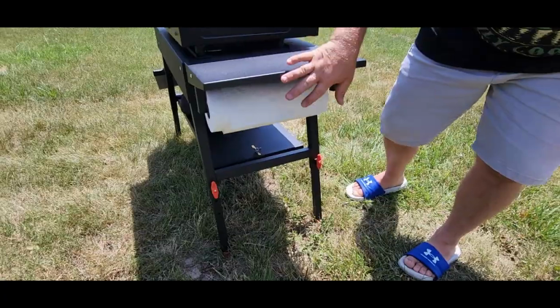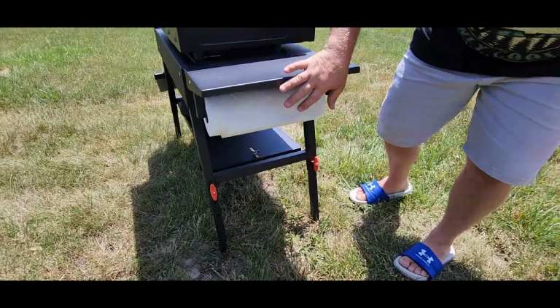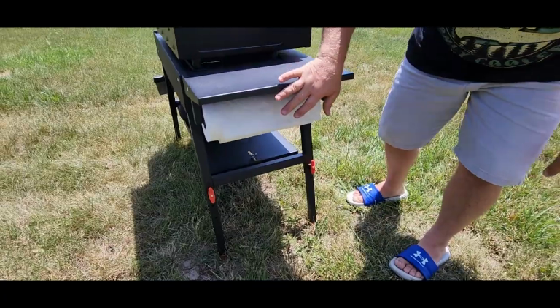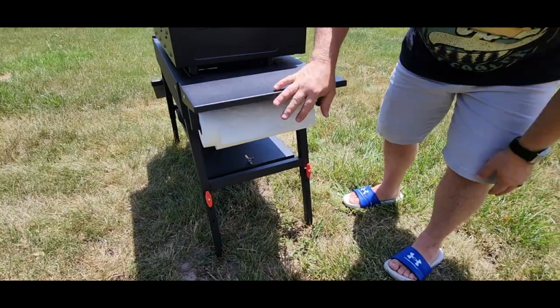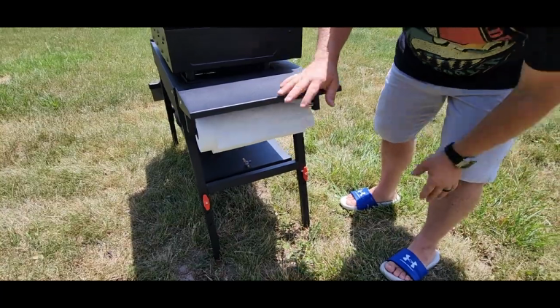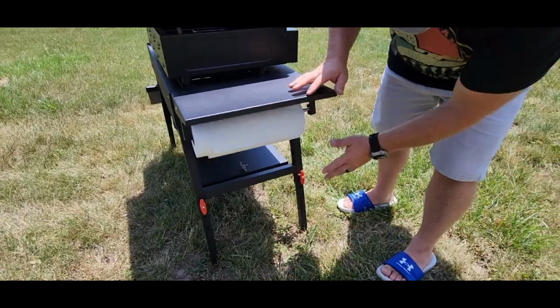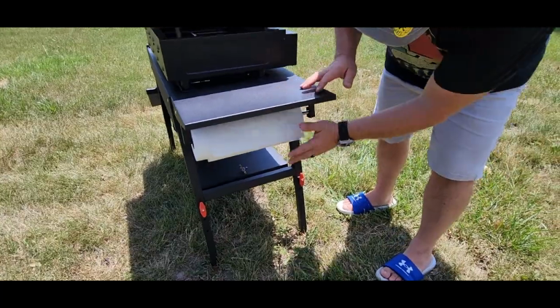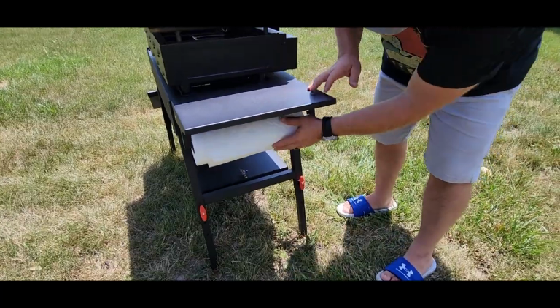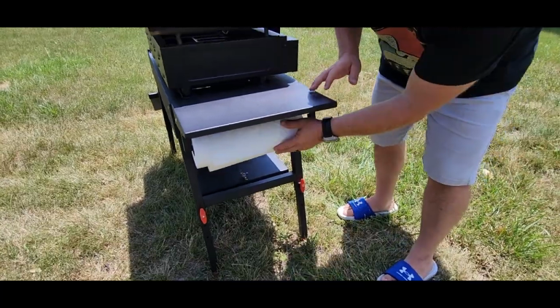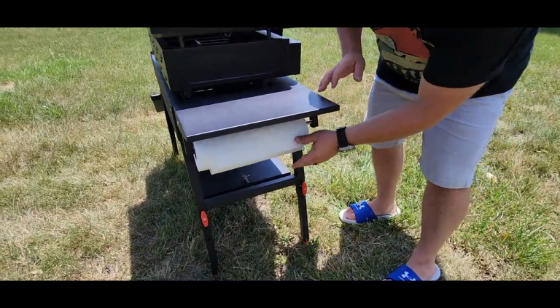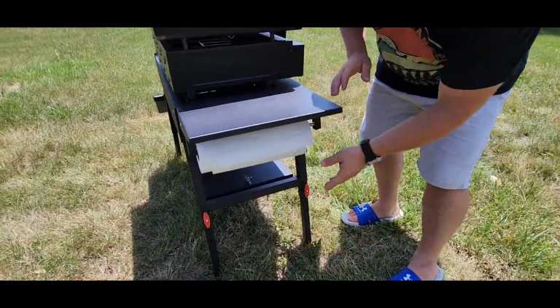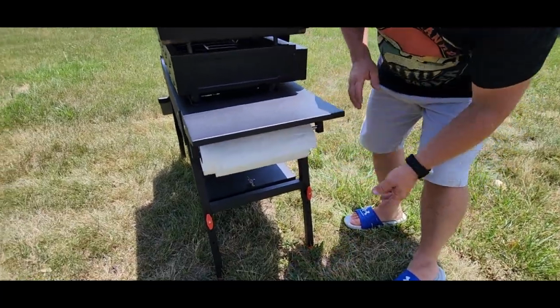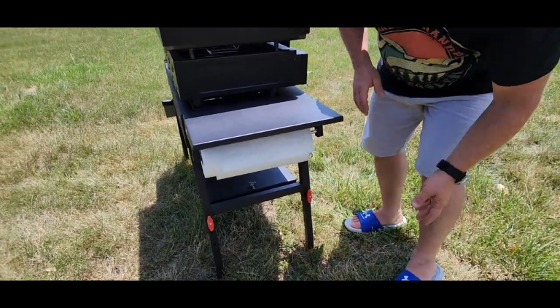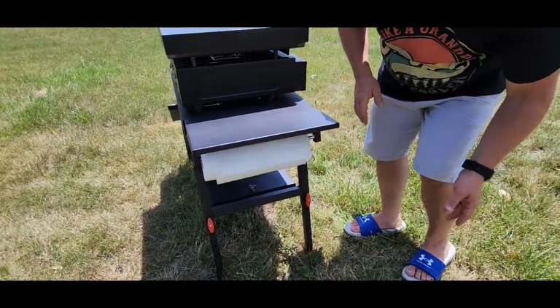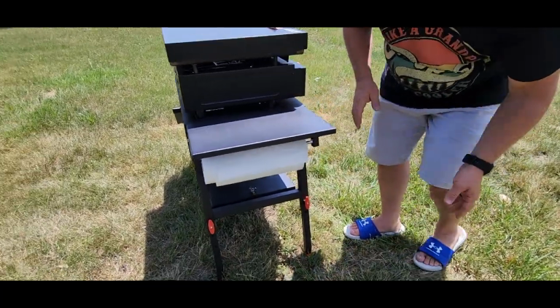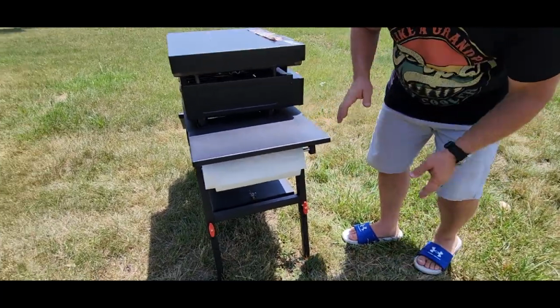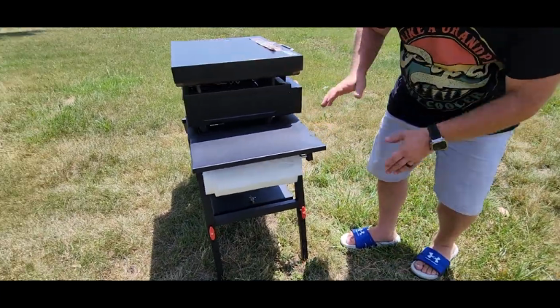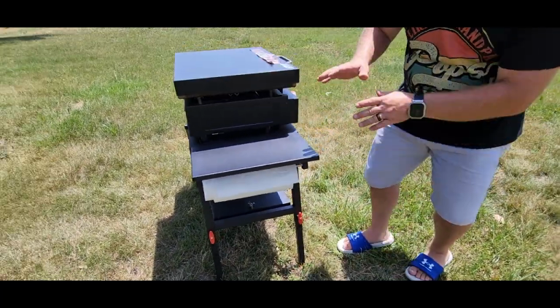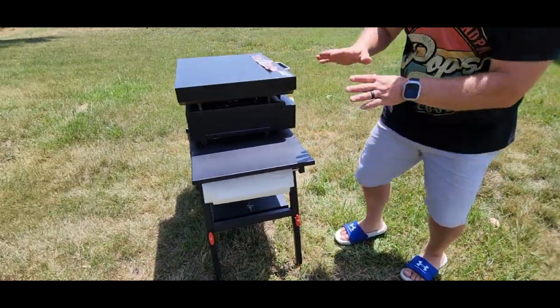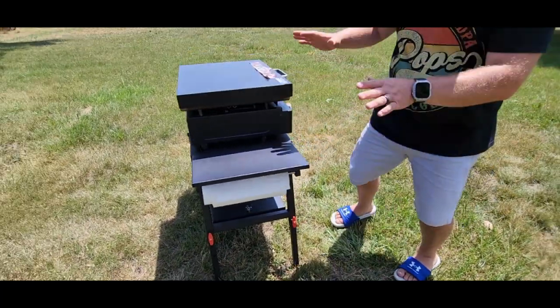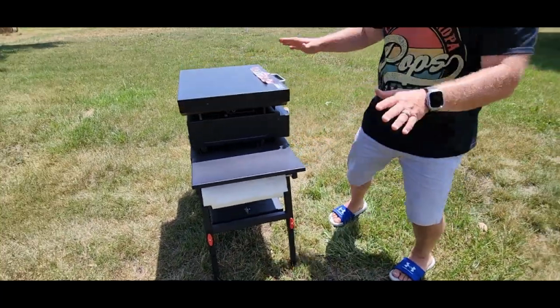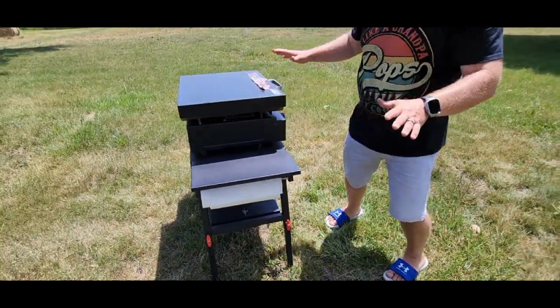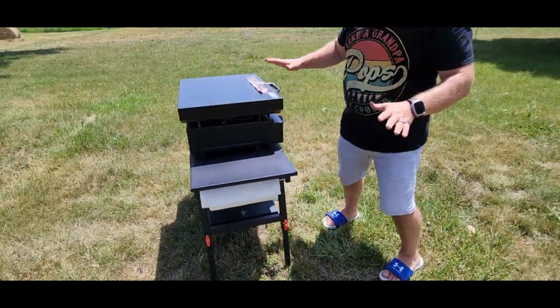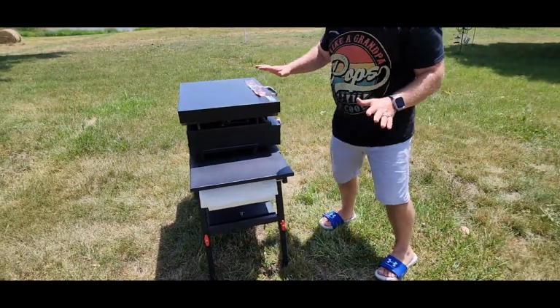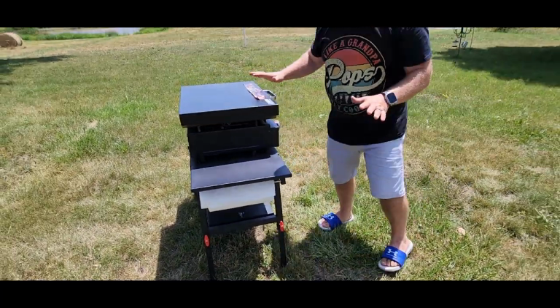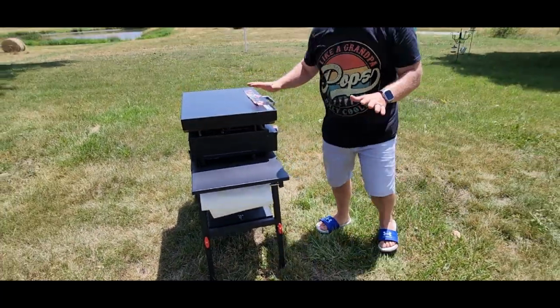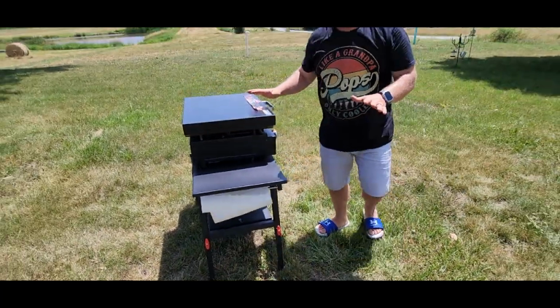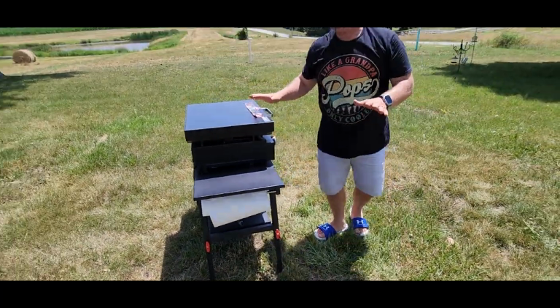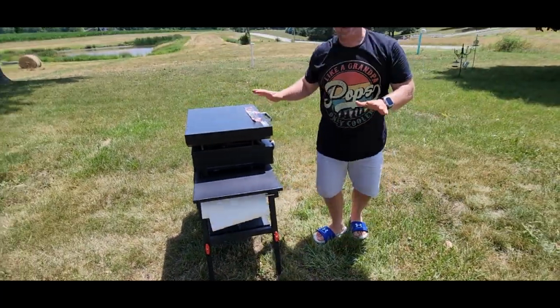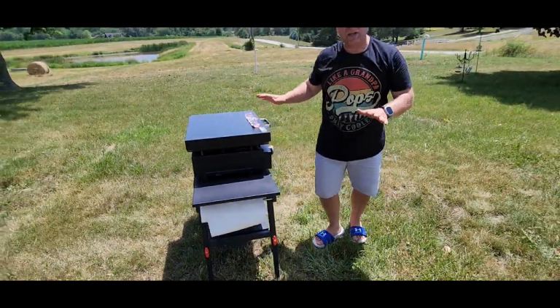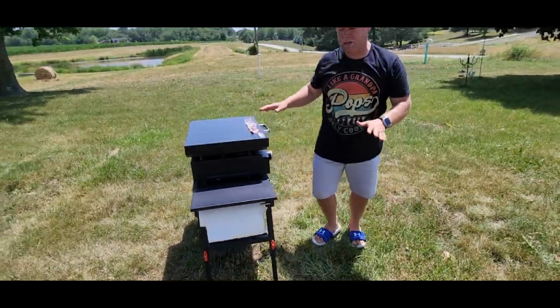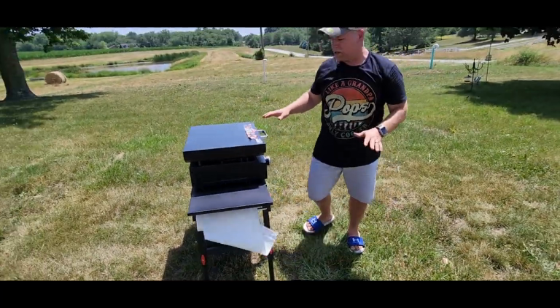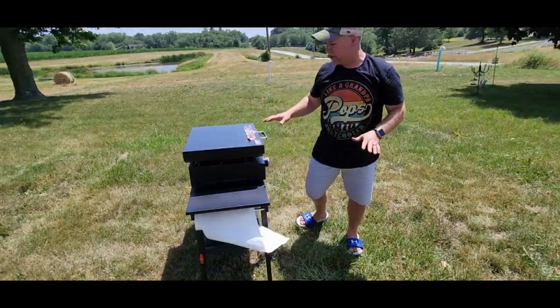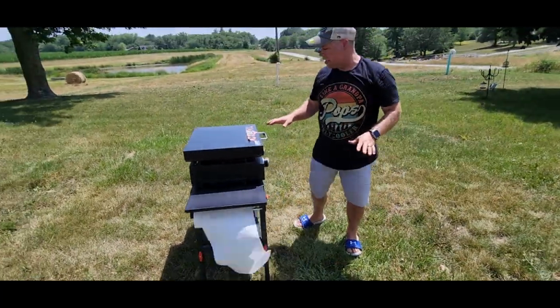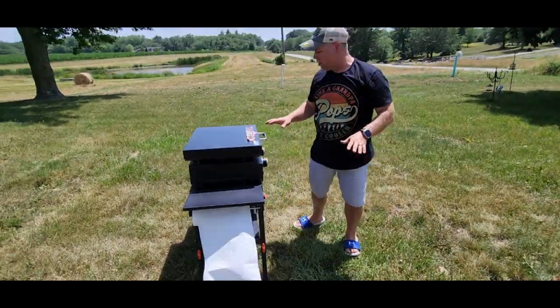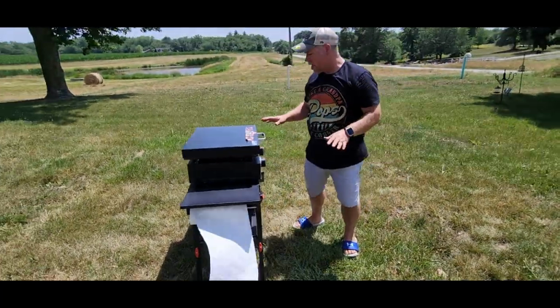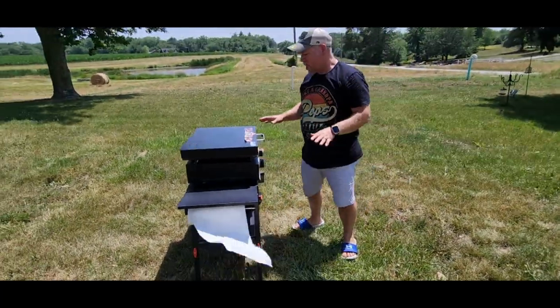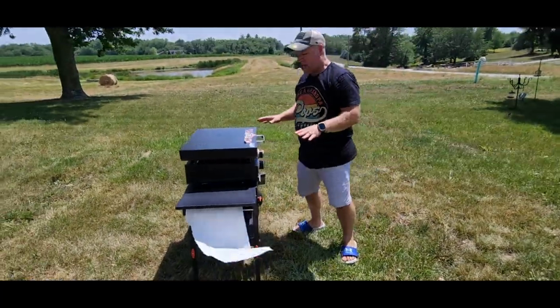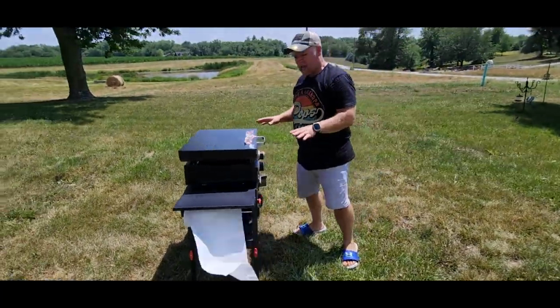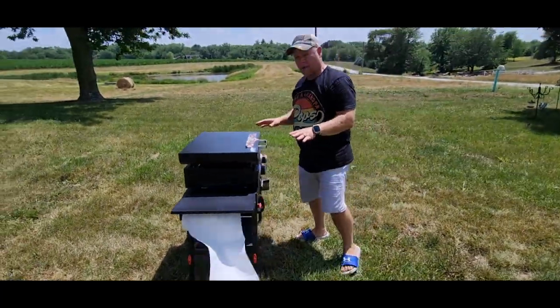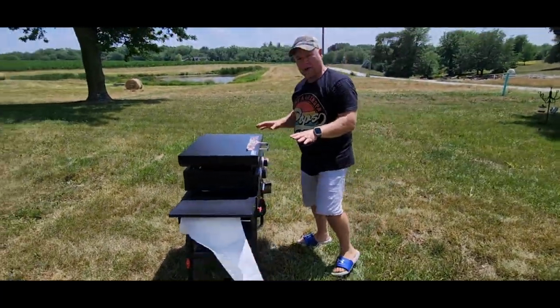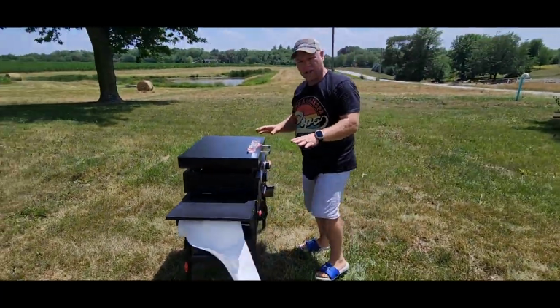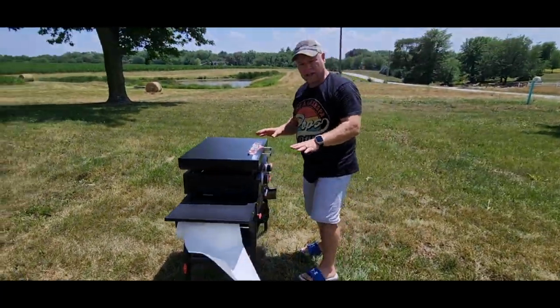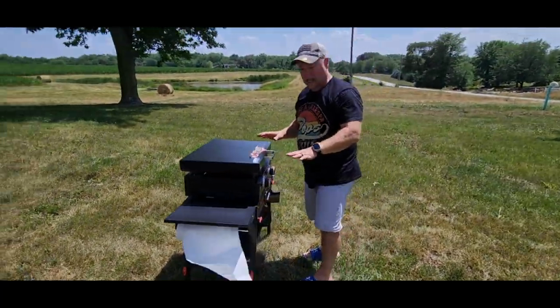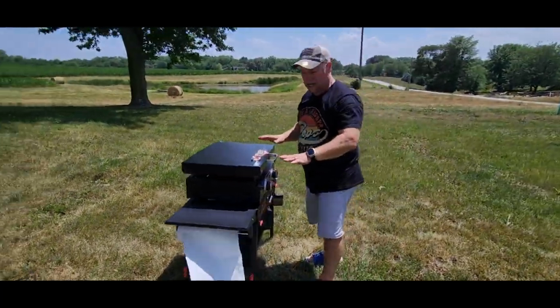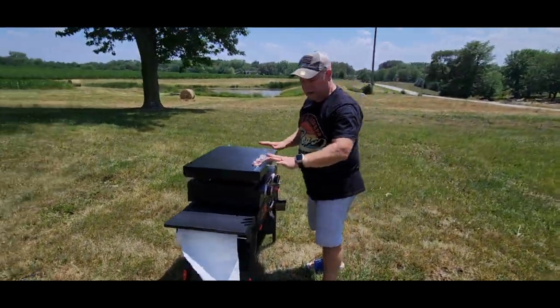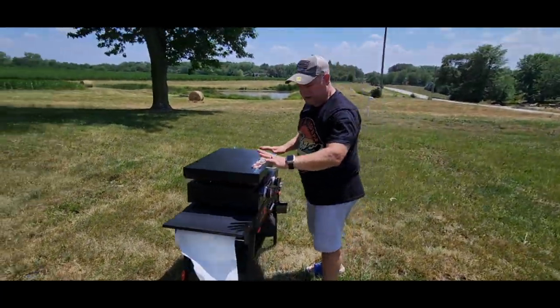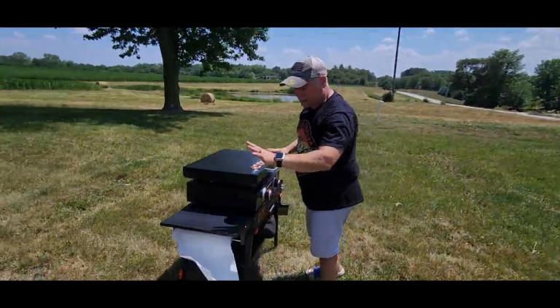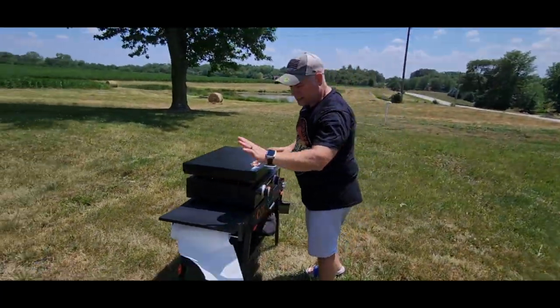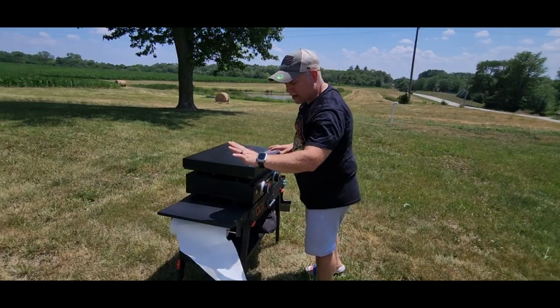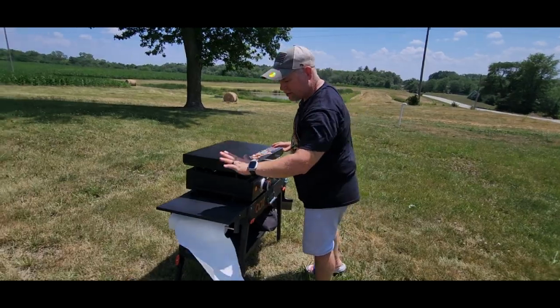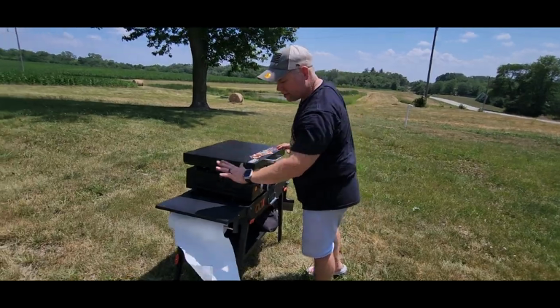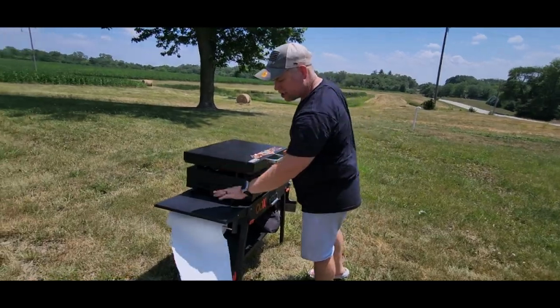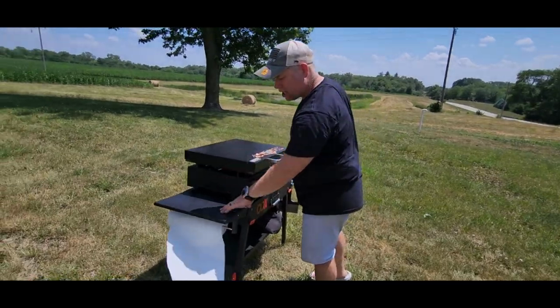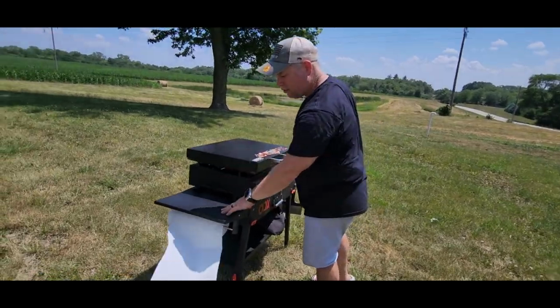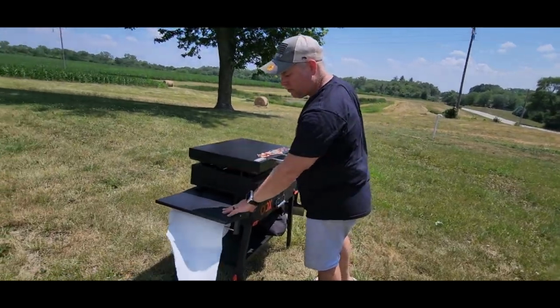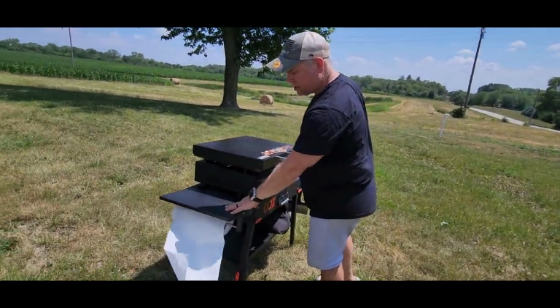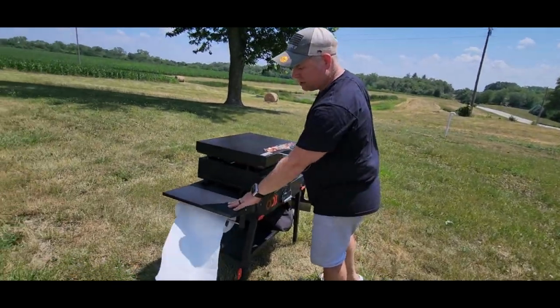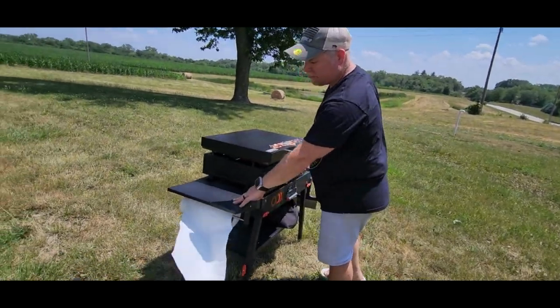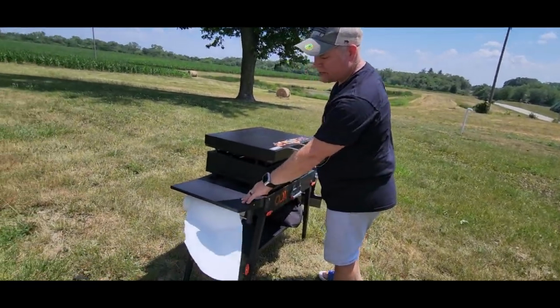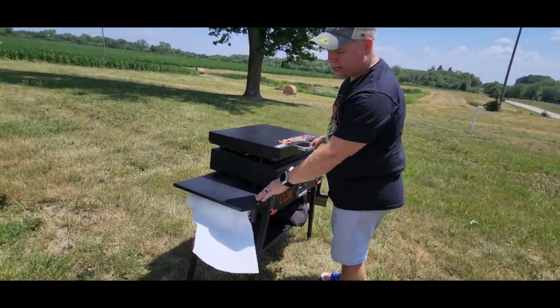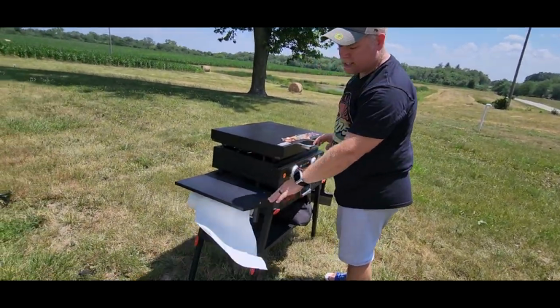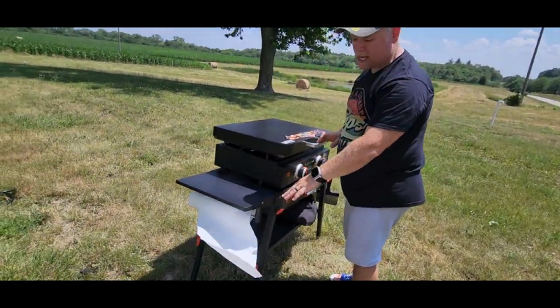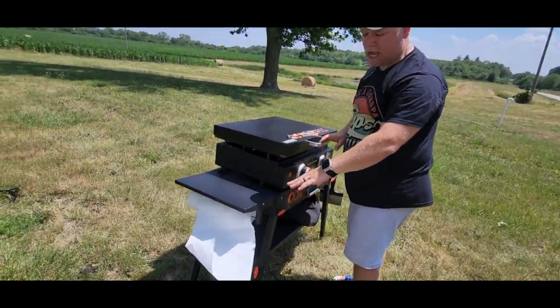Over here we've got our paper towel holder. Everything's set up and good to go. What I really like about this is having the shelf on the left hand side.